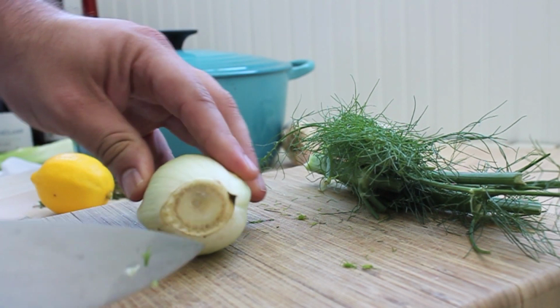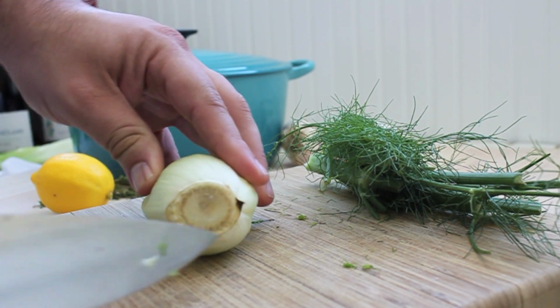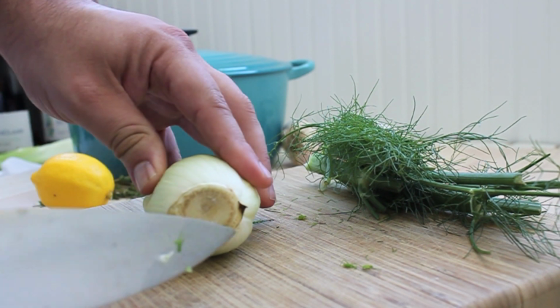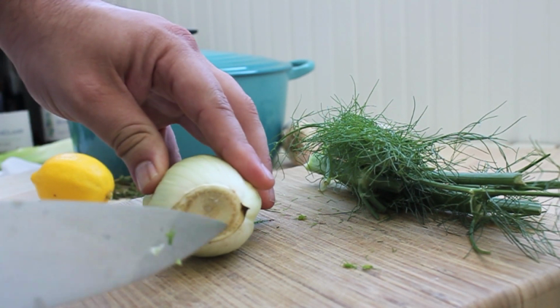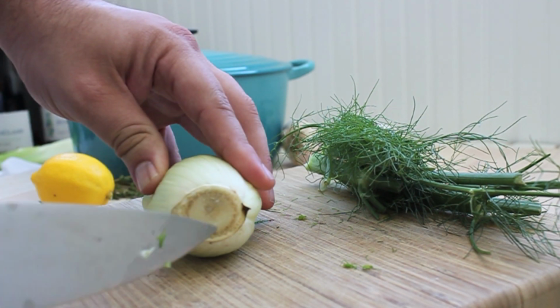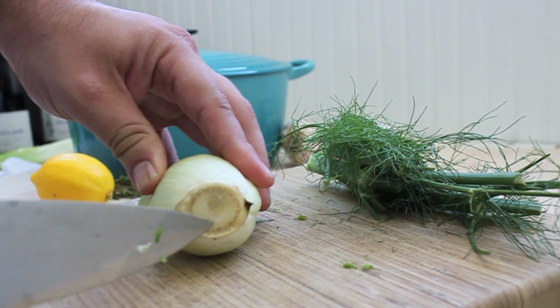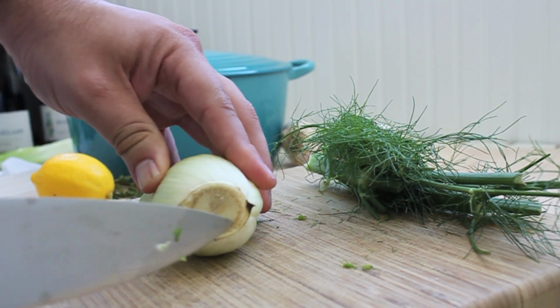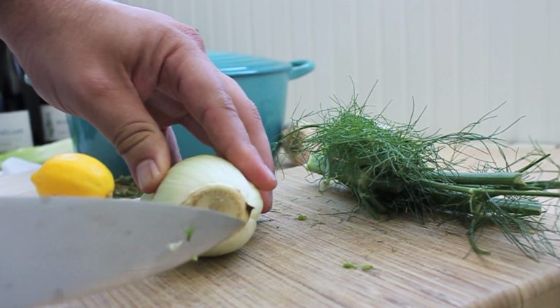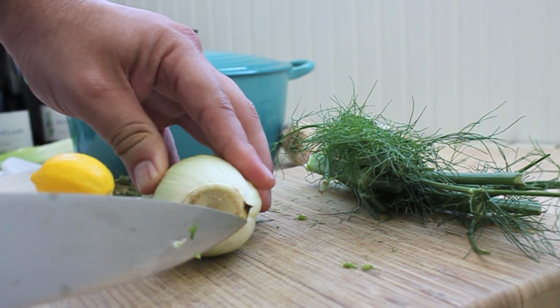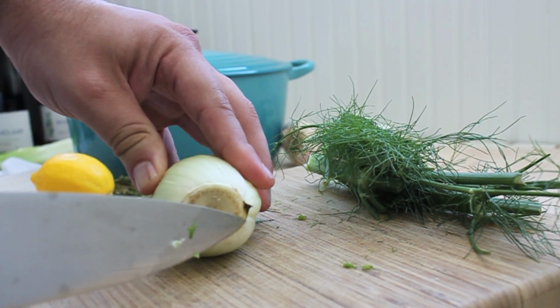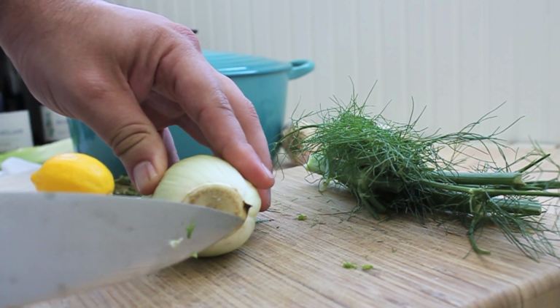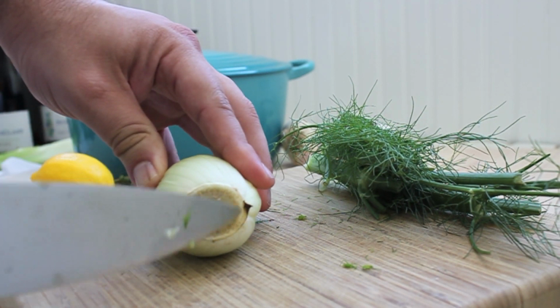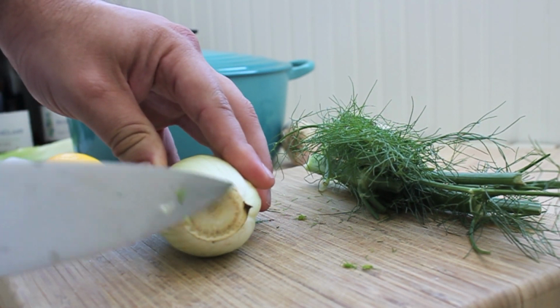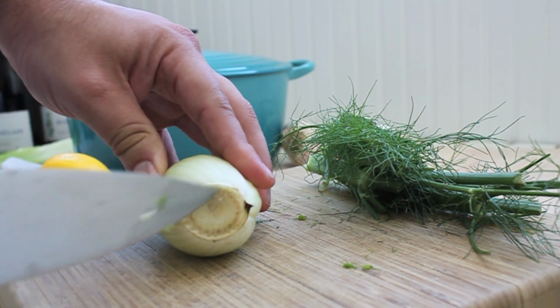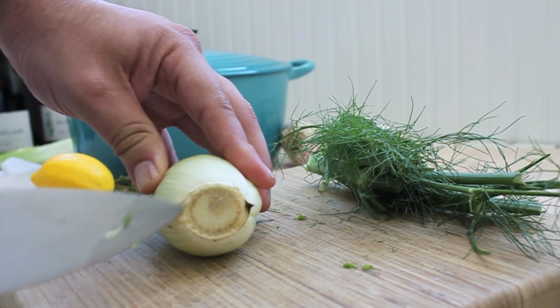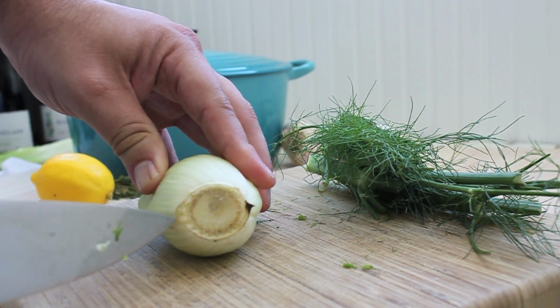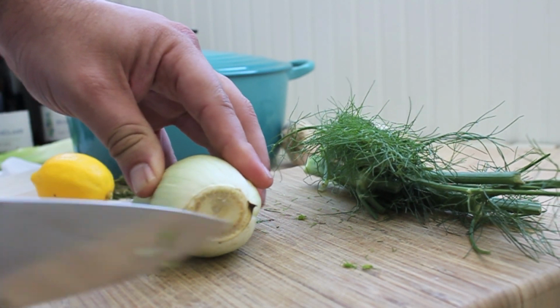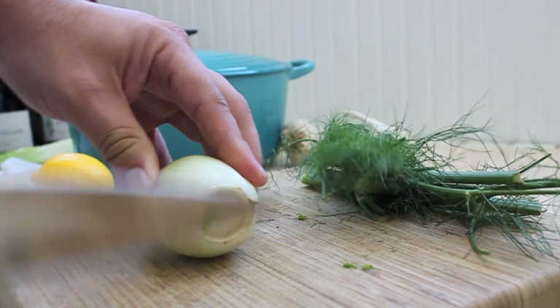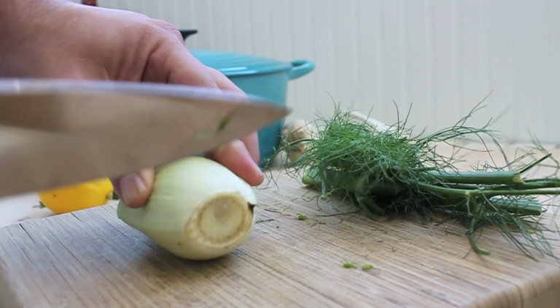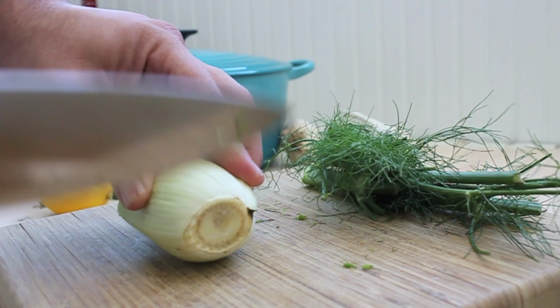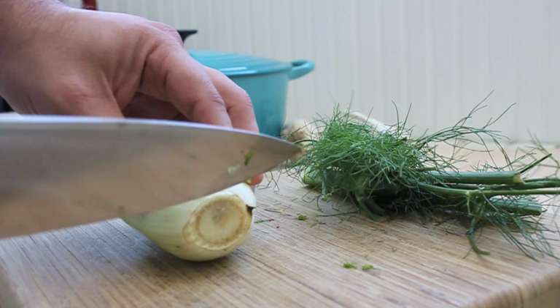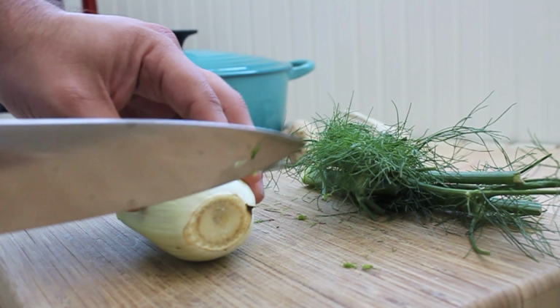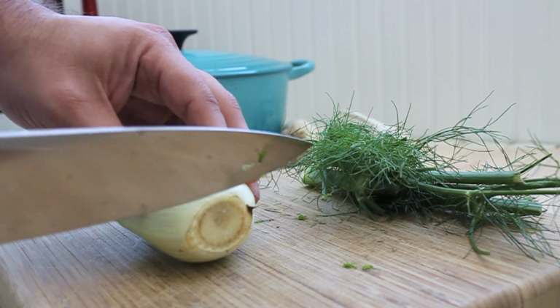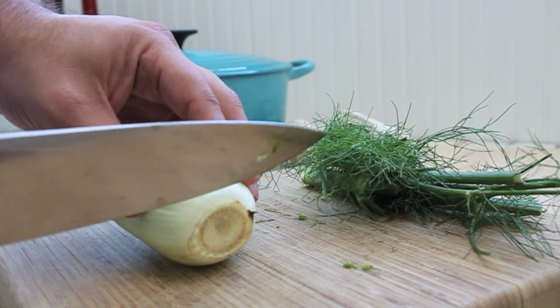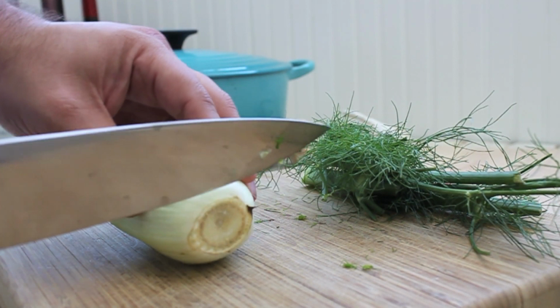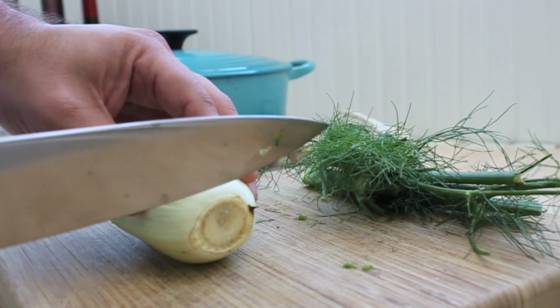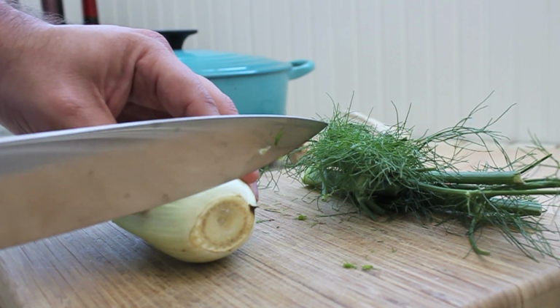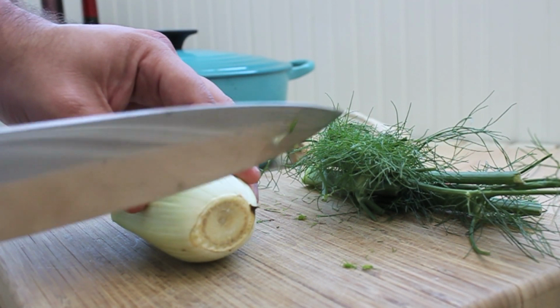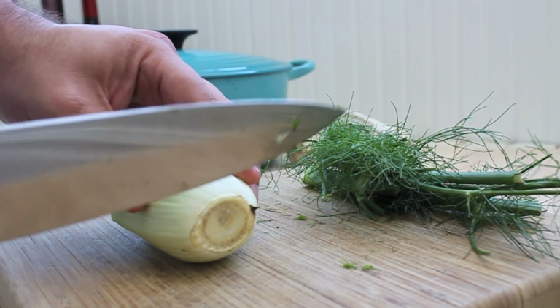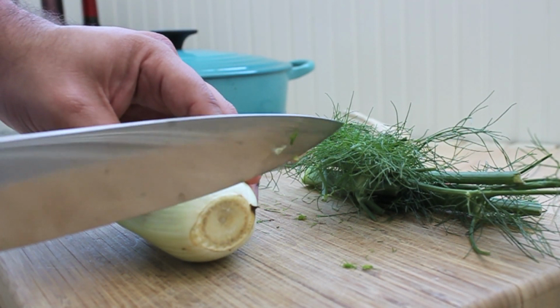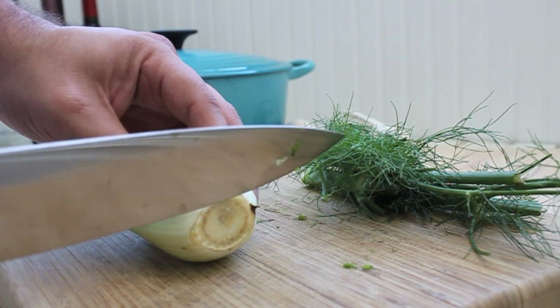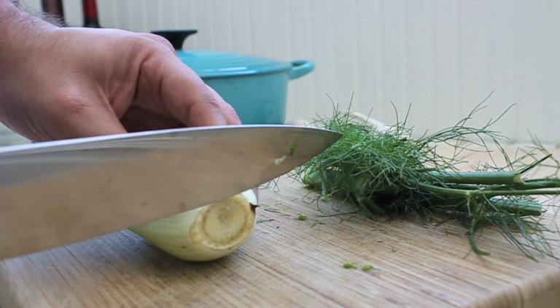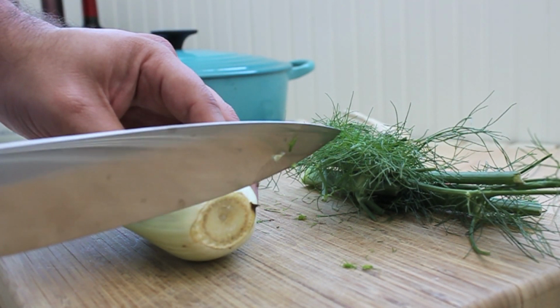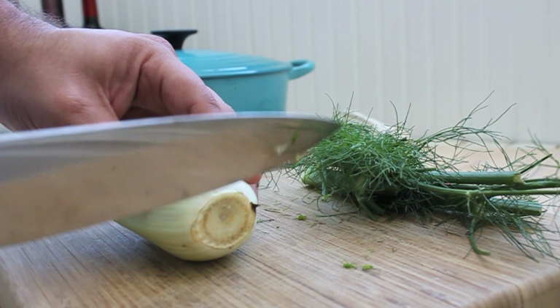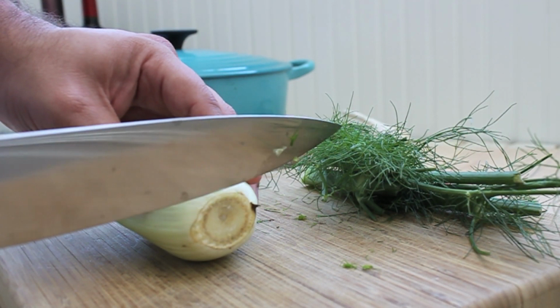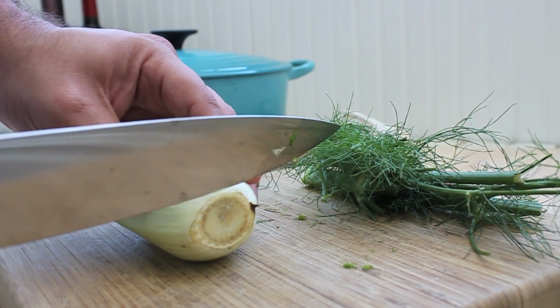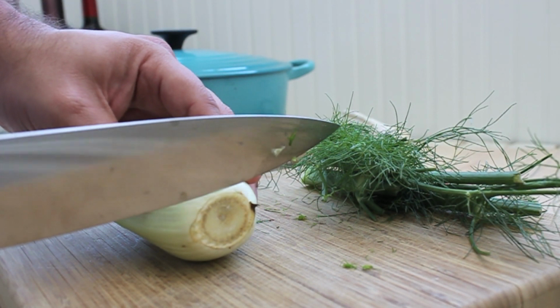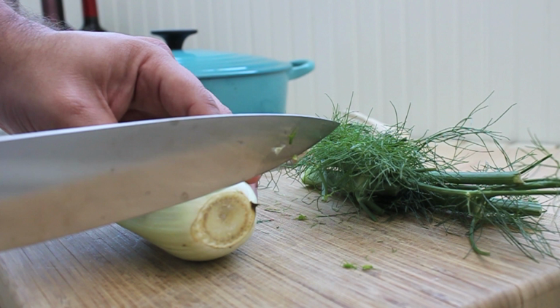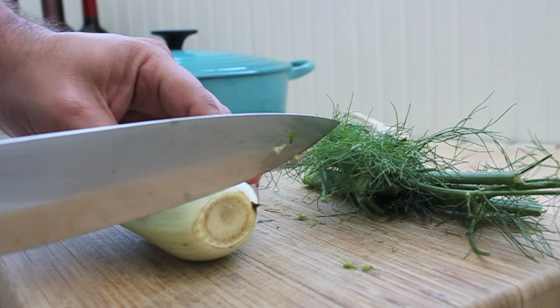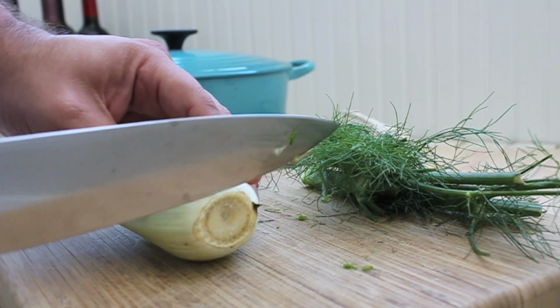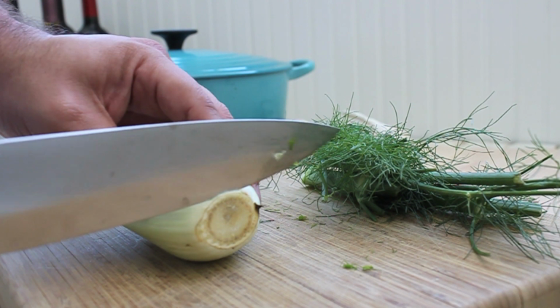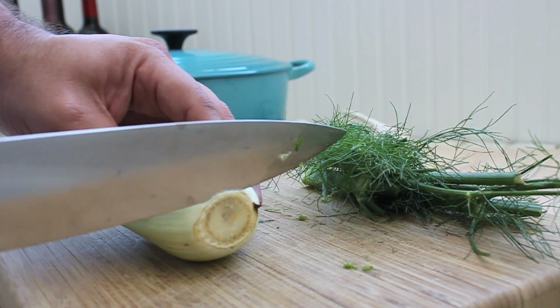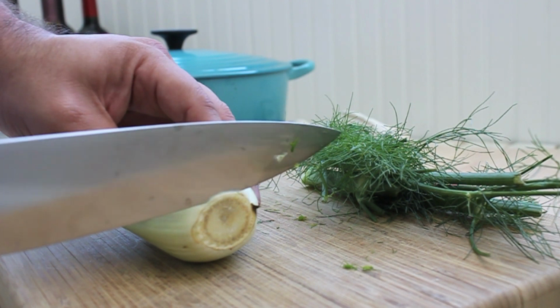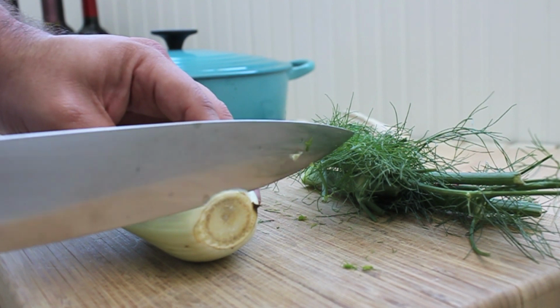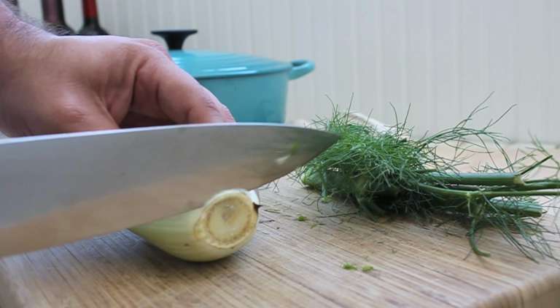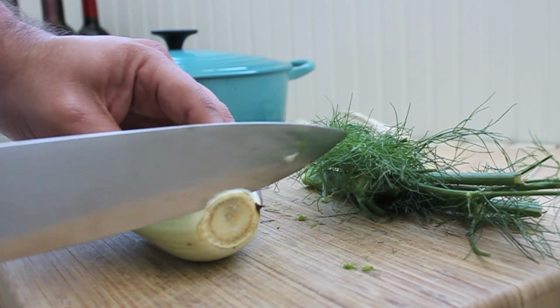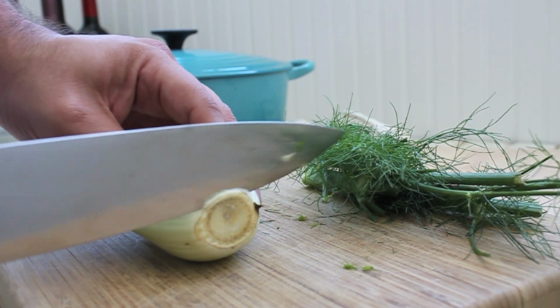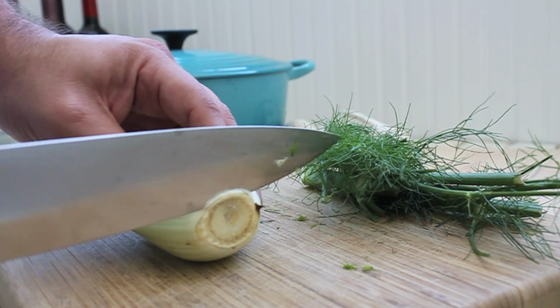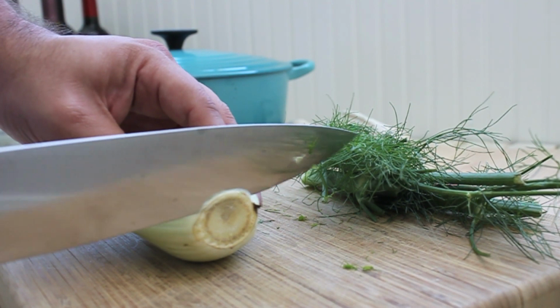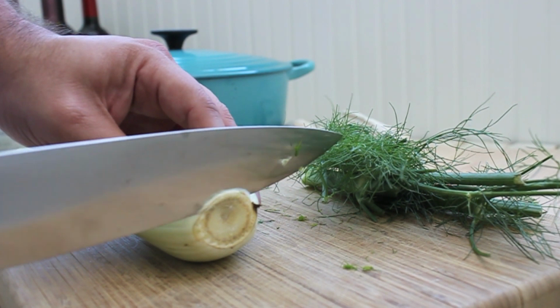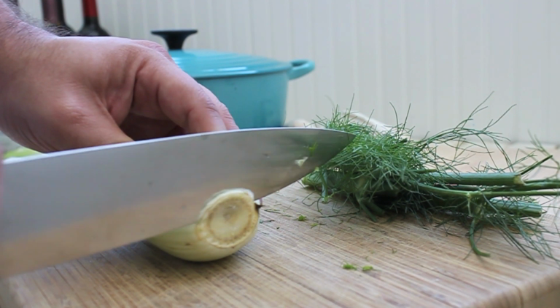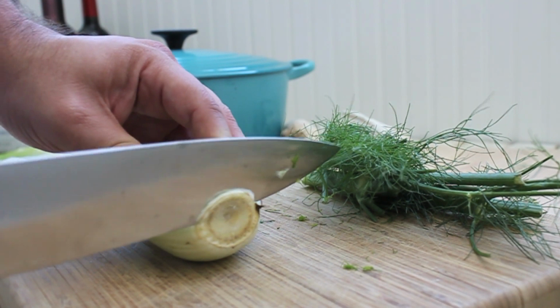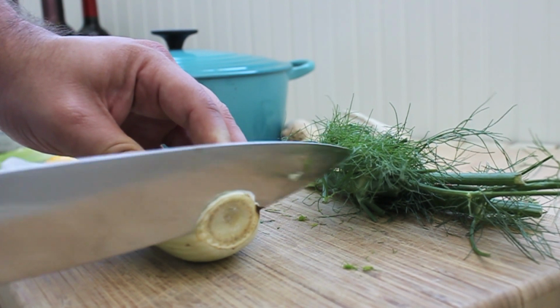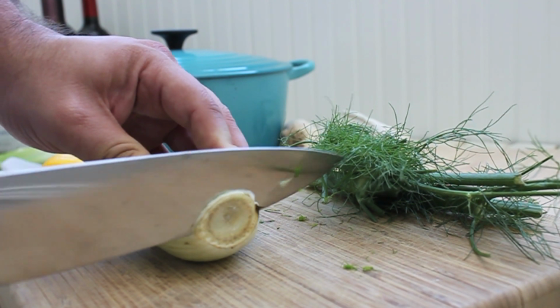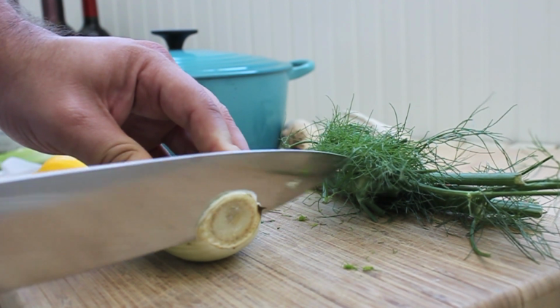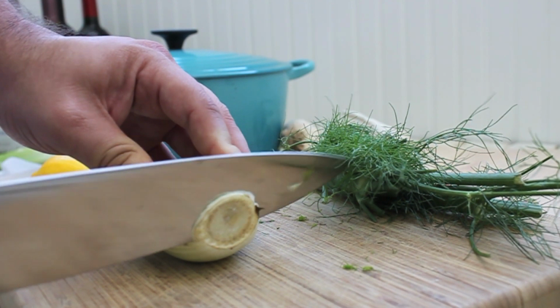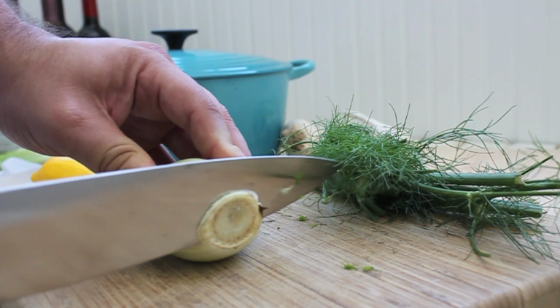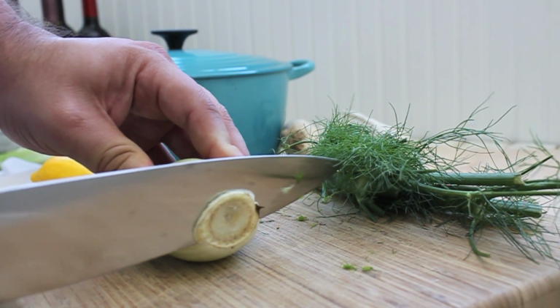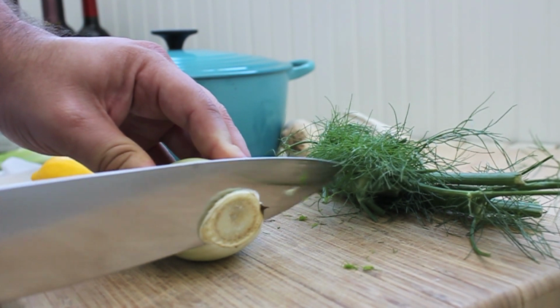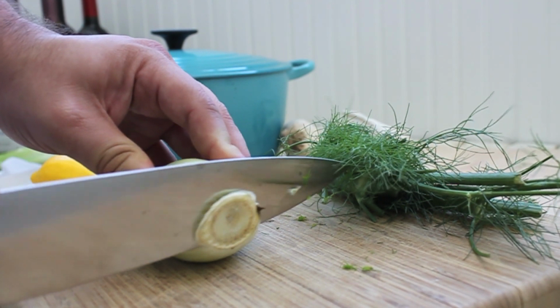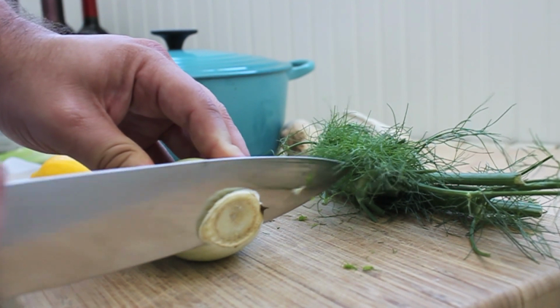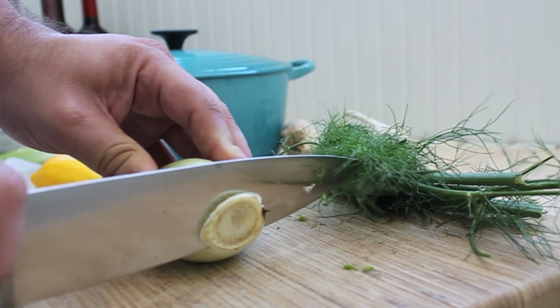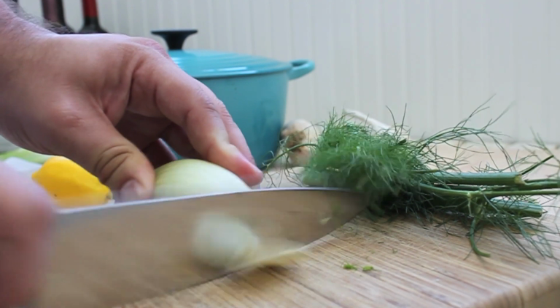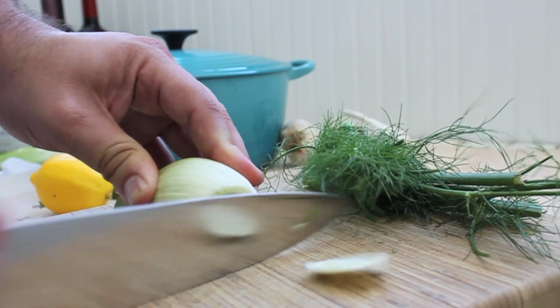The next part is just to clean up the base here. There's just a little bit of browning there, so I'm going to slice it off — just enough so I don't want to eat that.